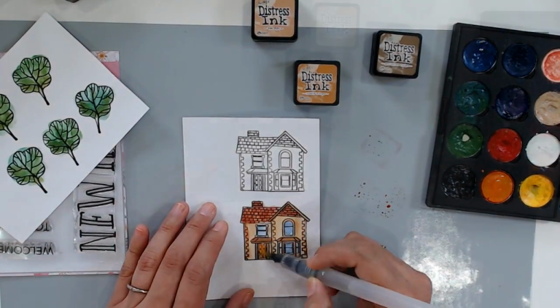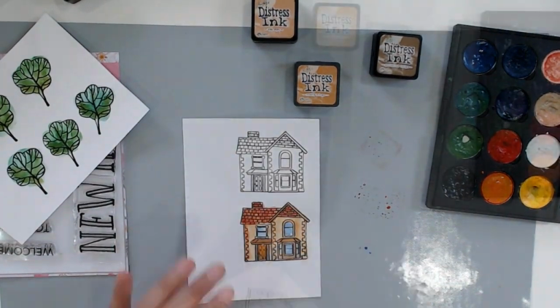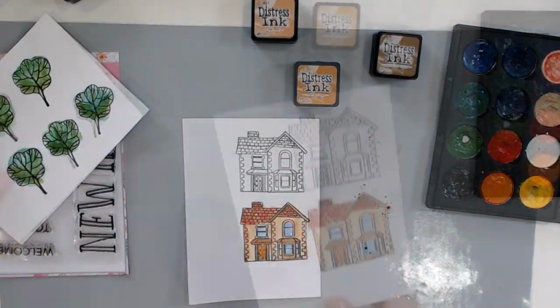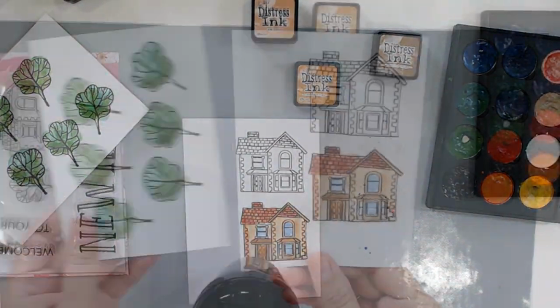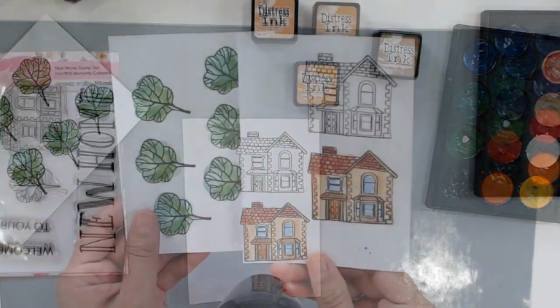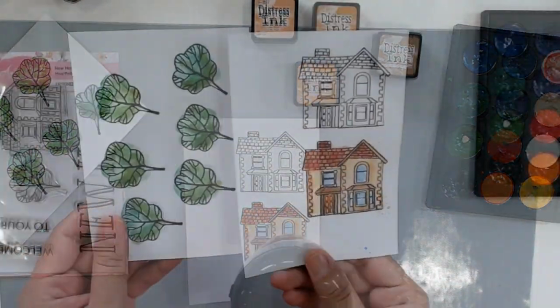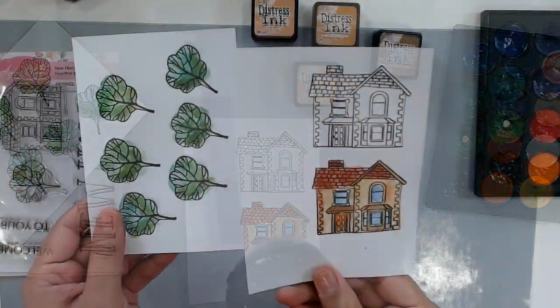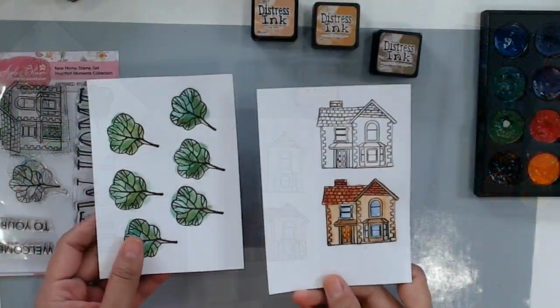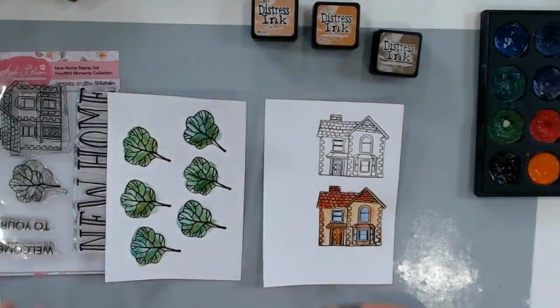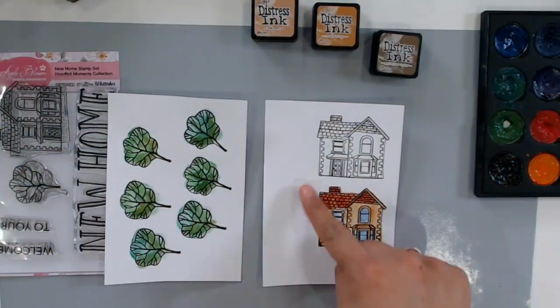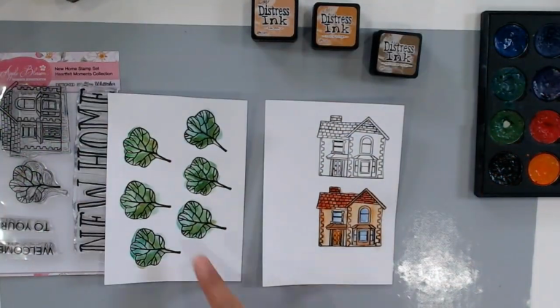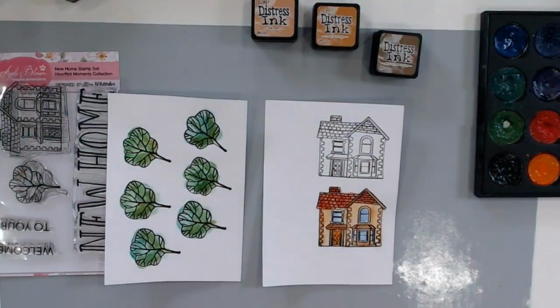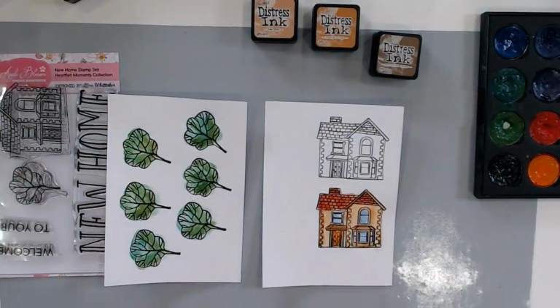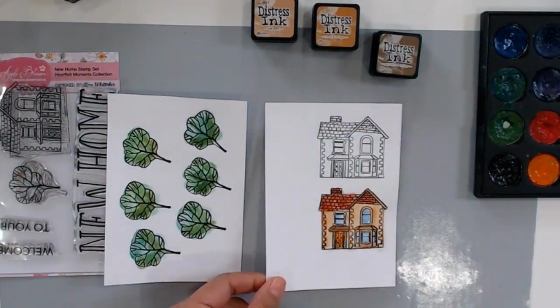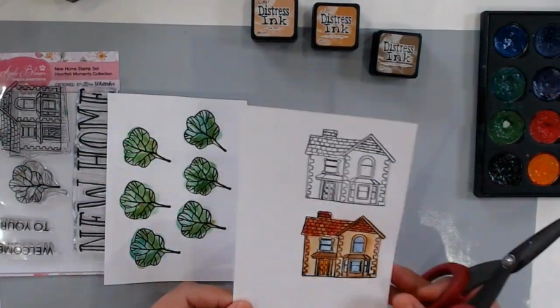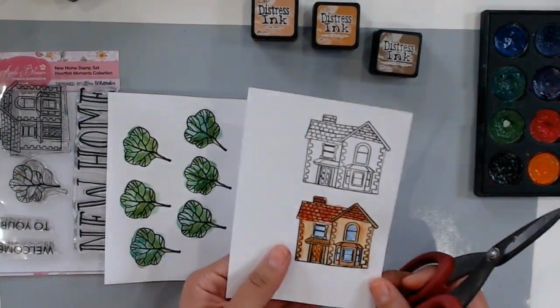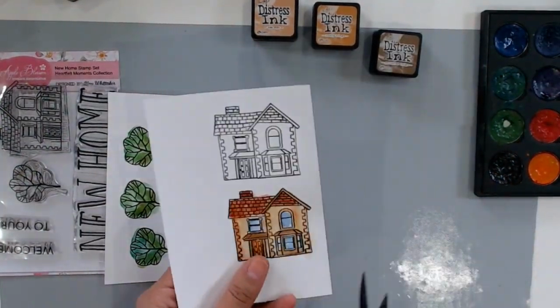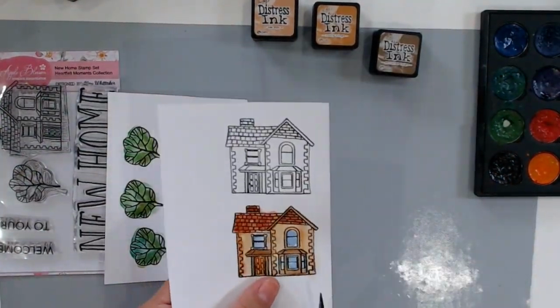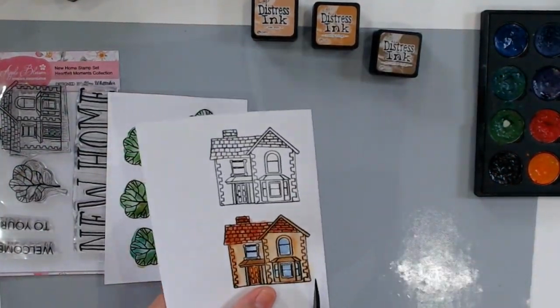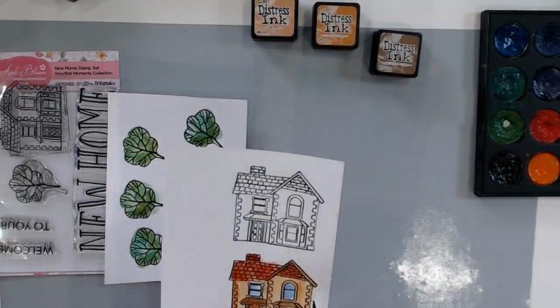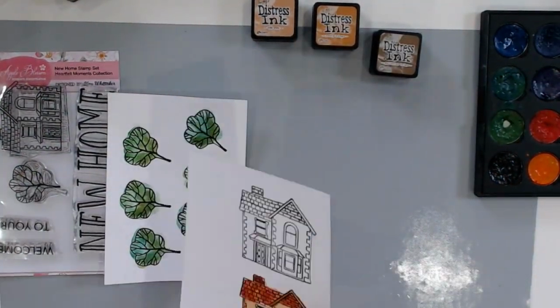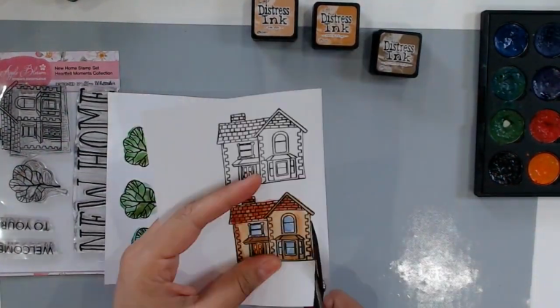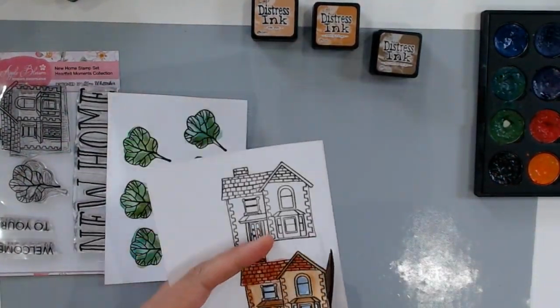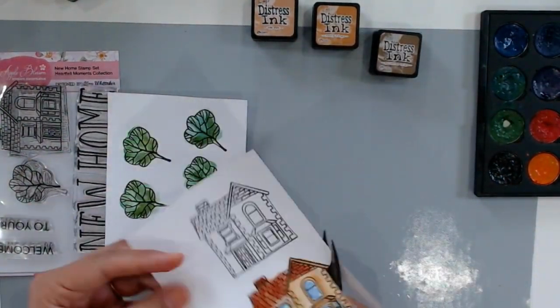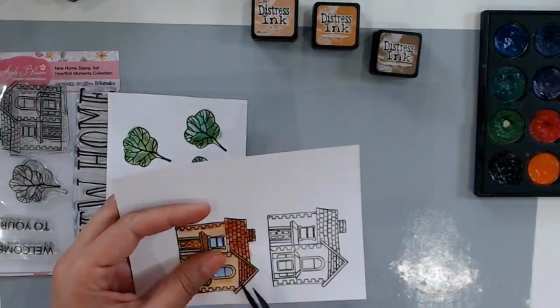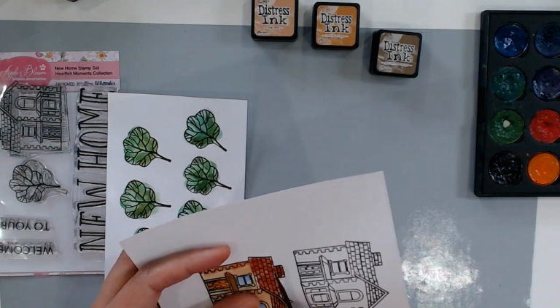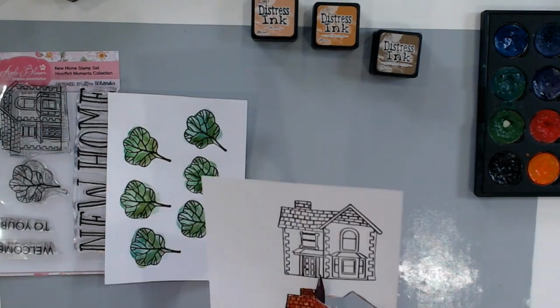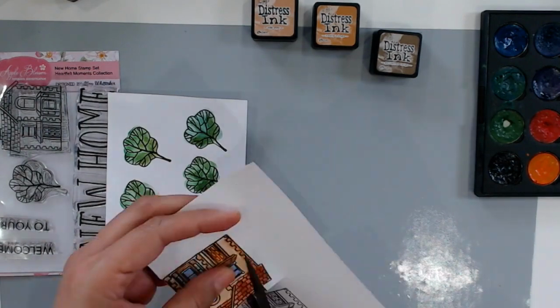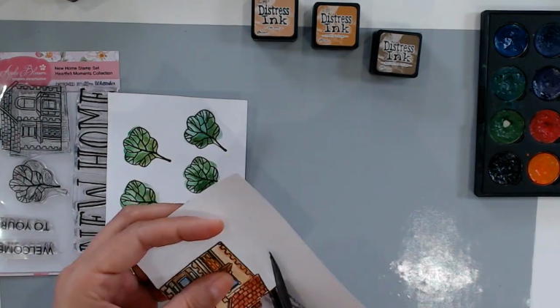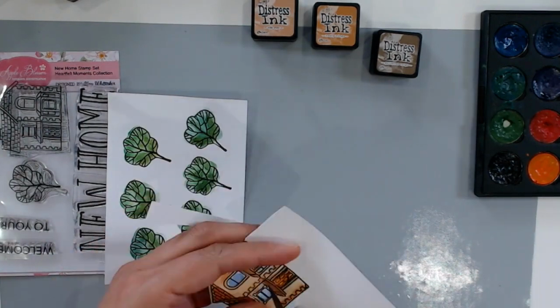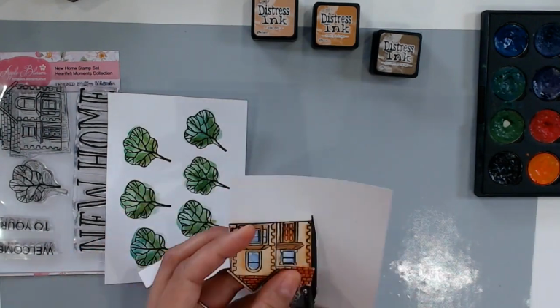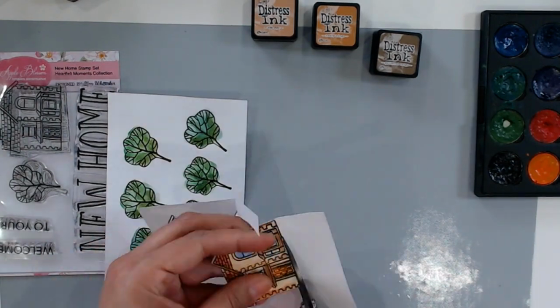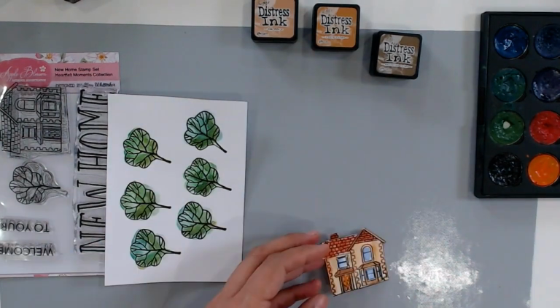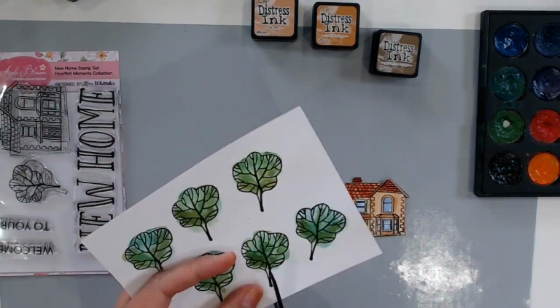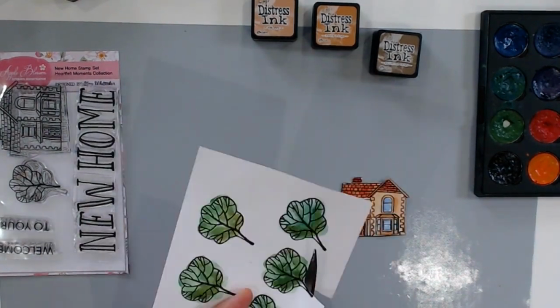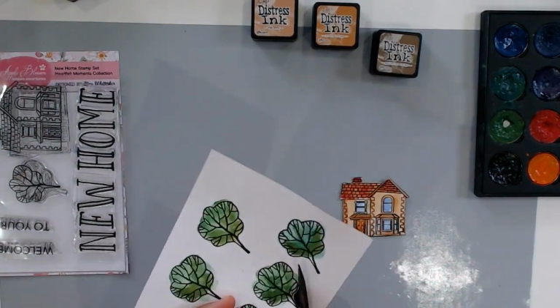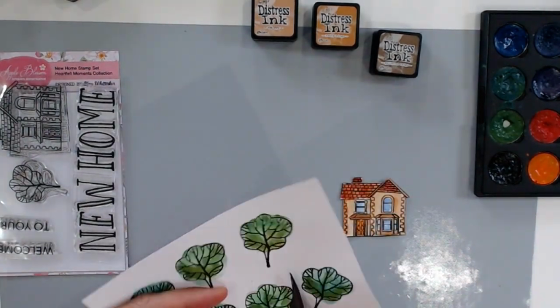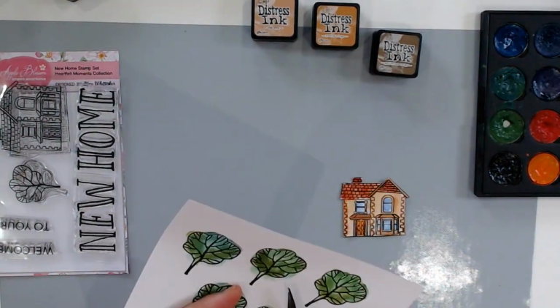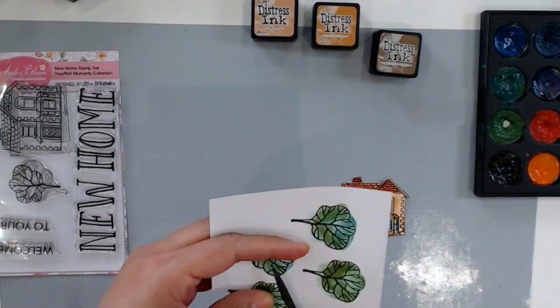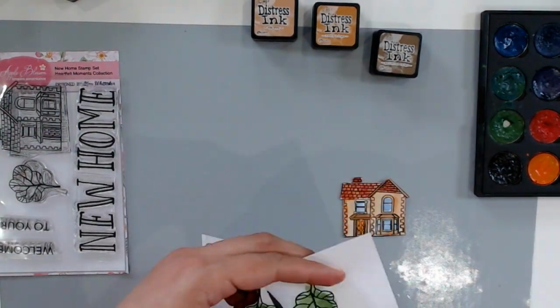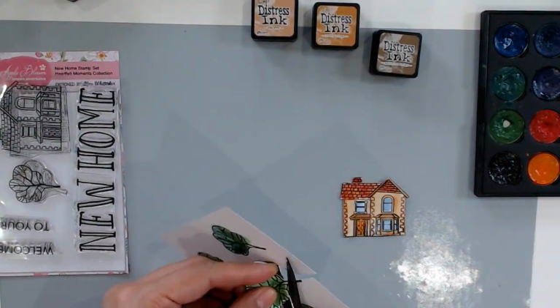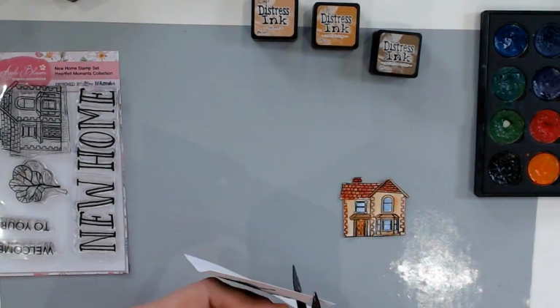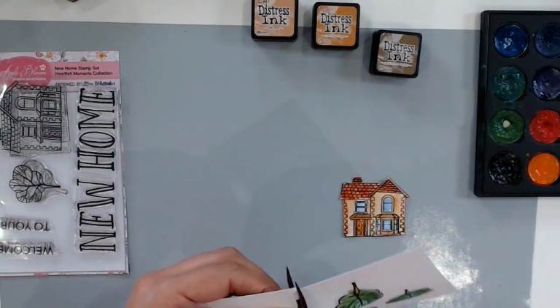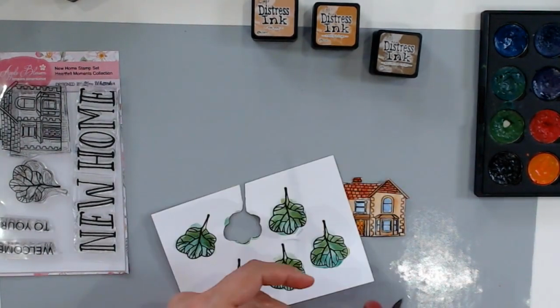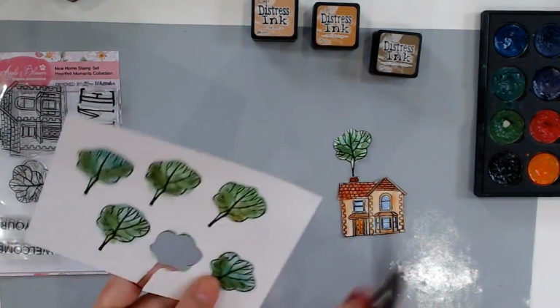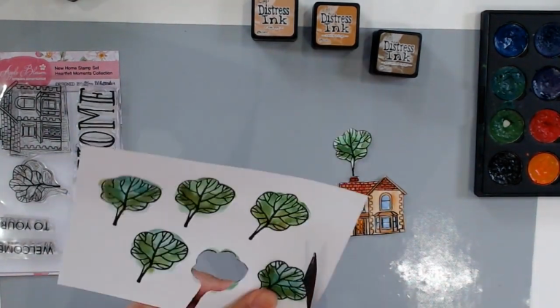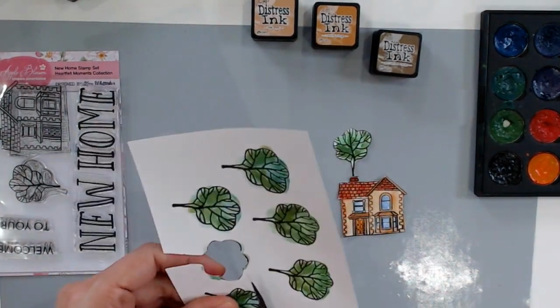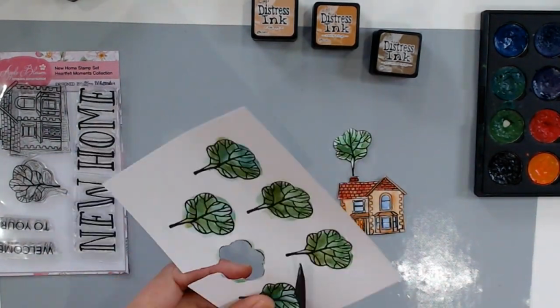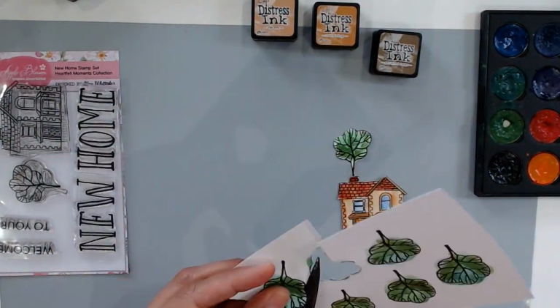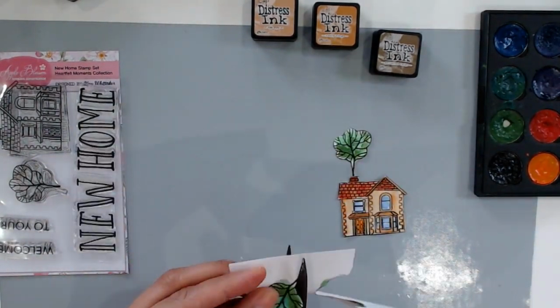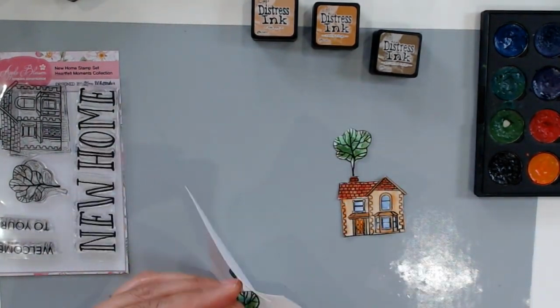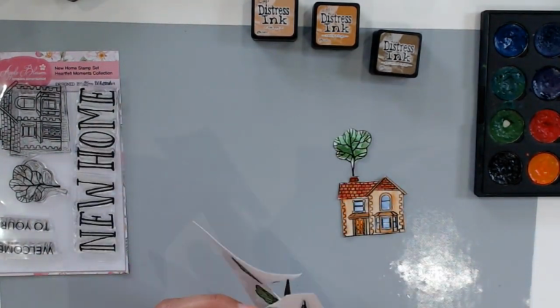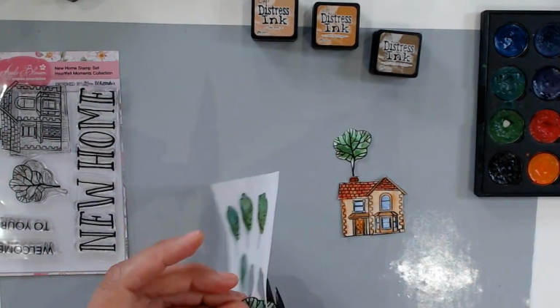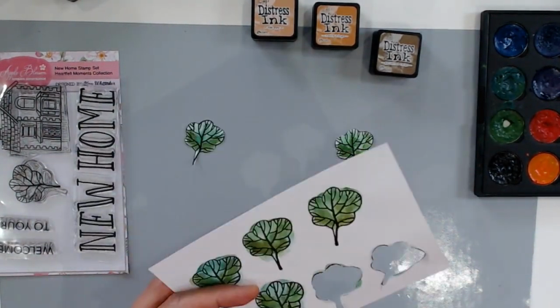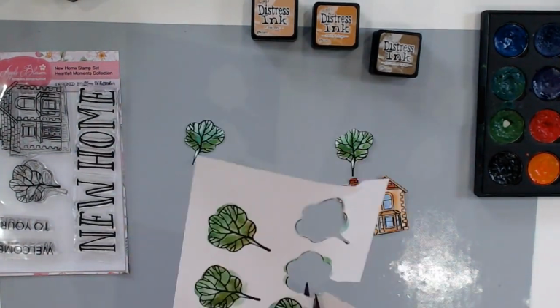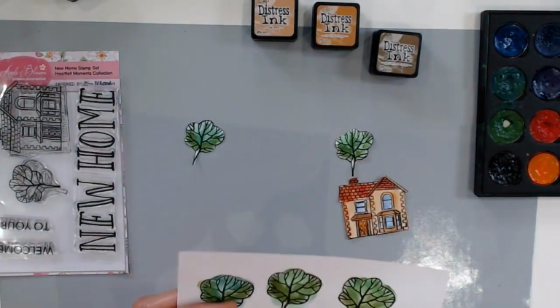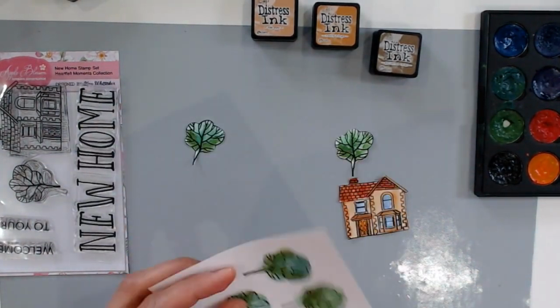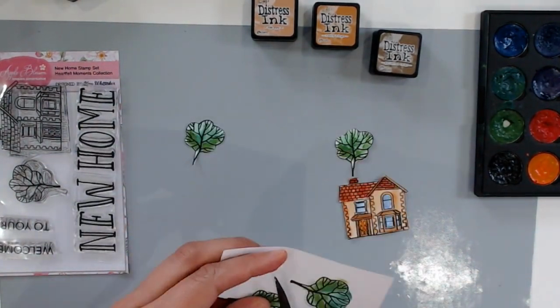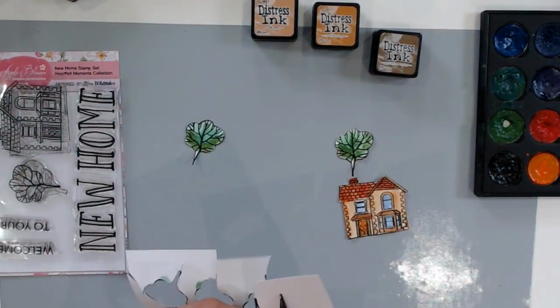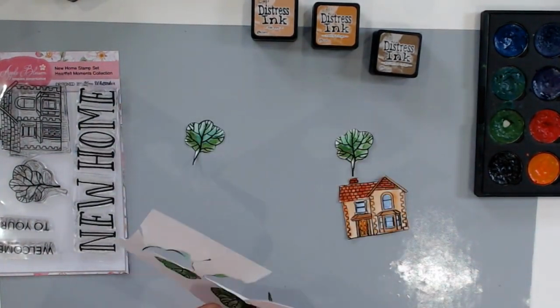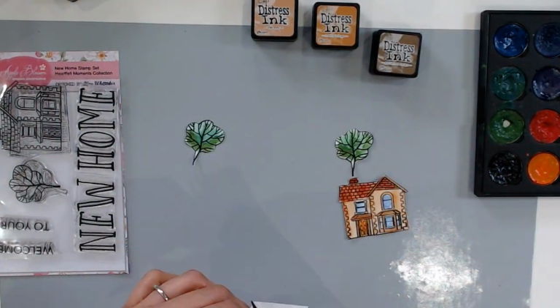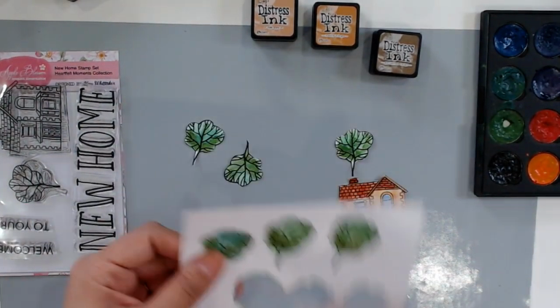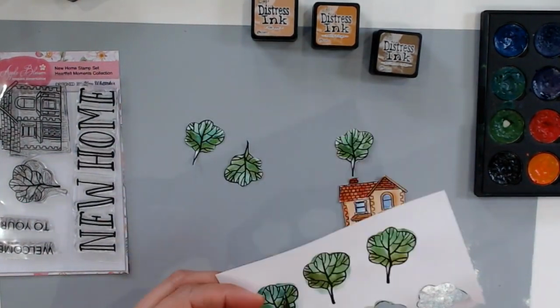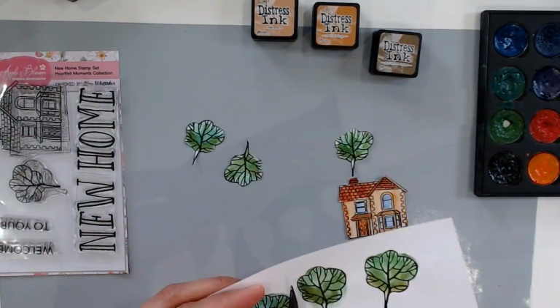I am done with my watercoloring. Now I'm just going to fussy cut my house and my trees so that I can attach them to my gatefold card.